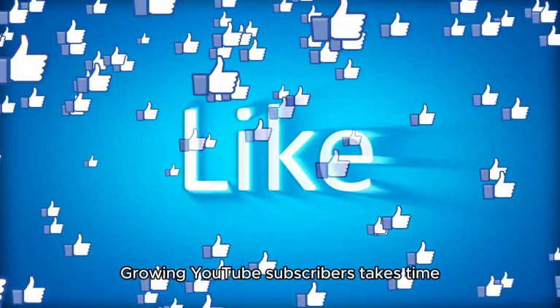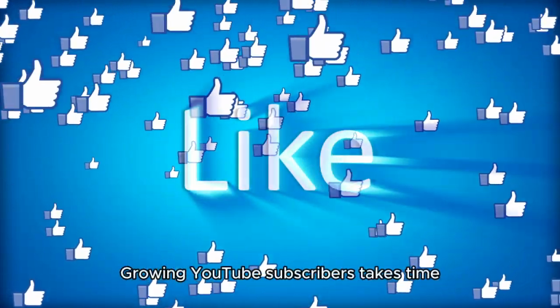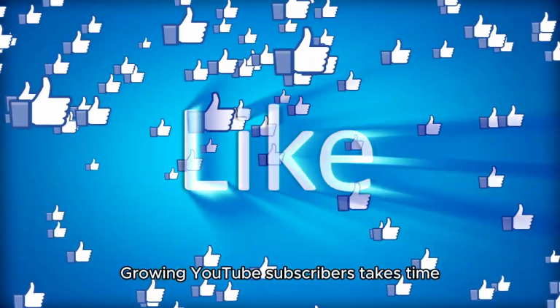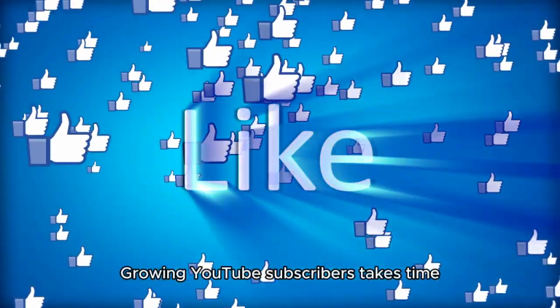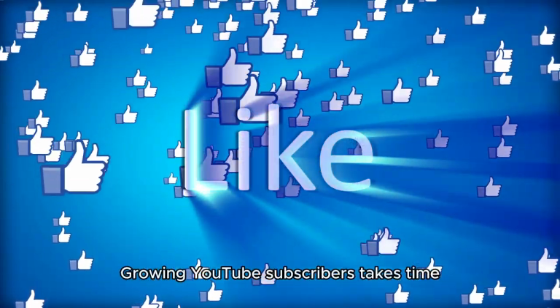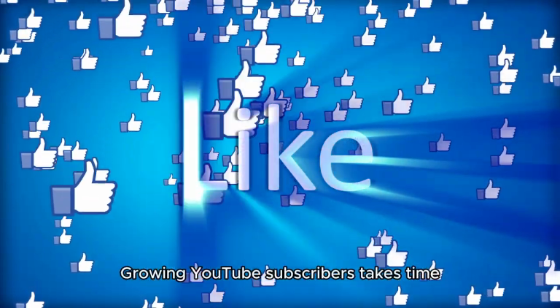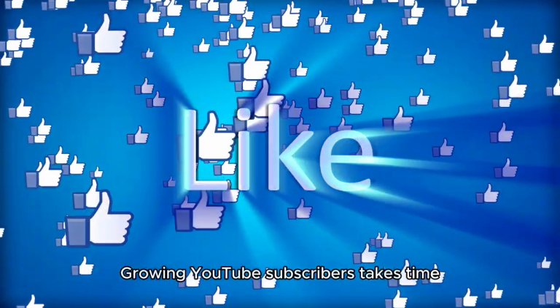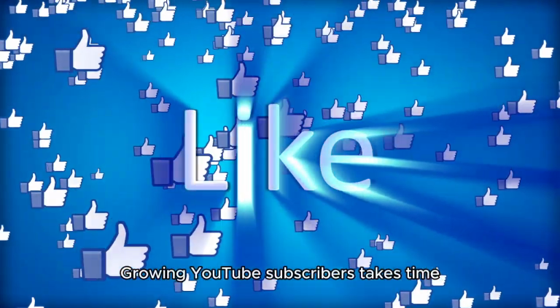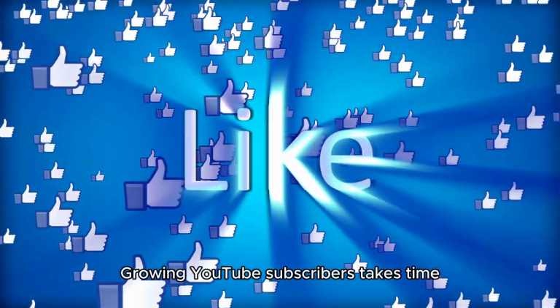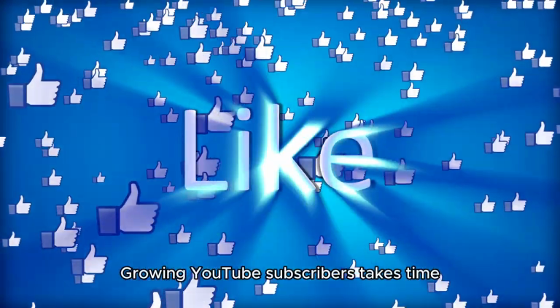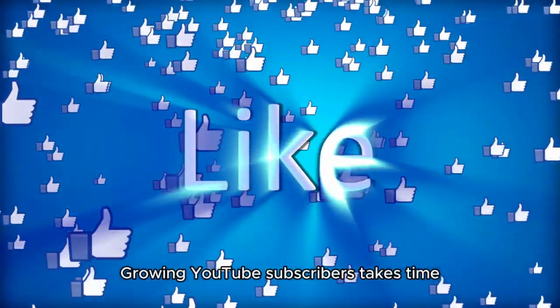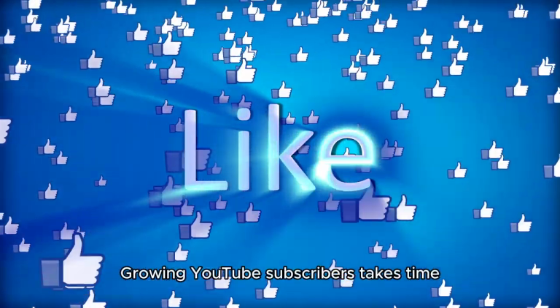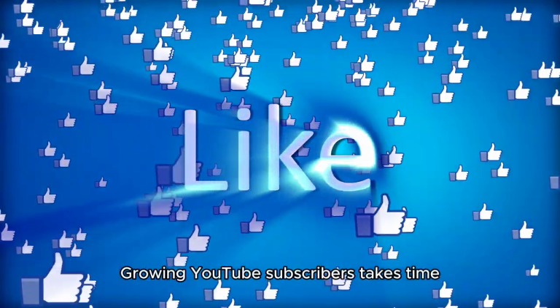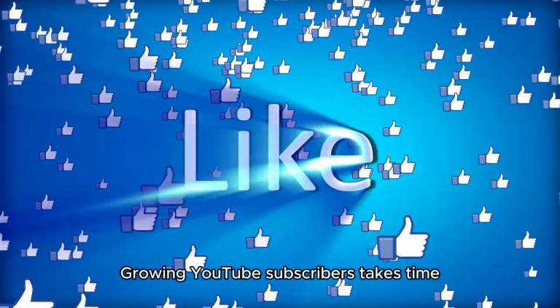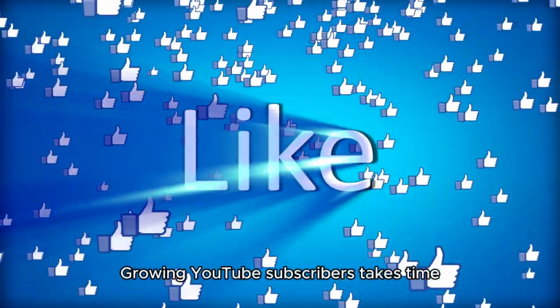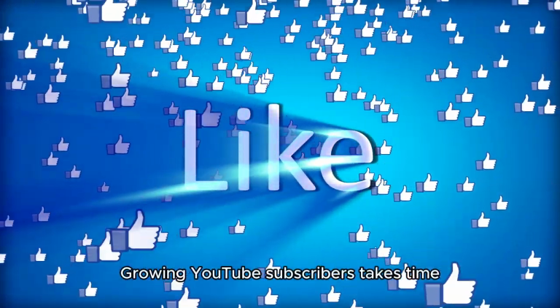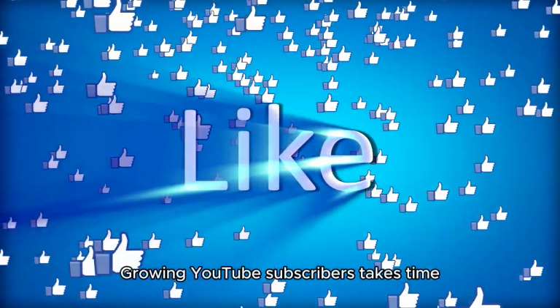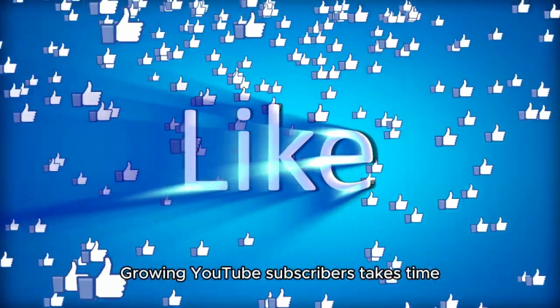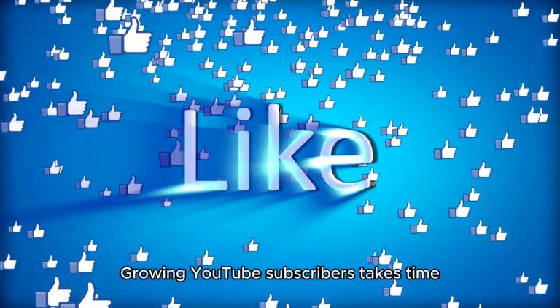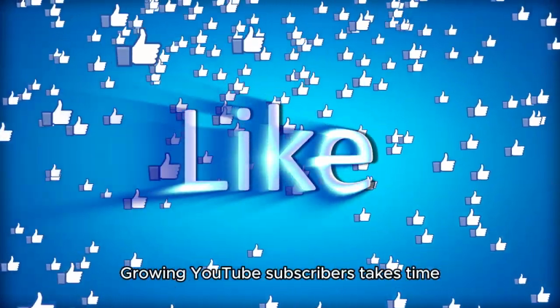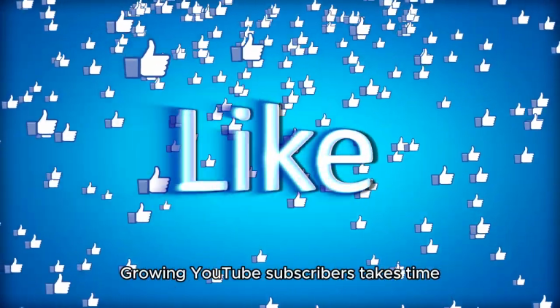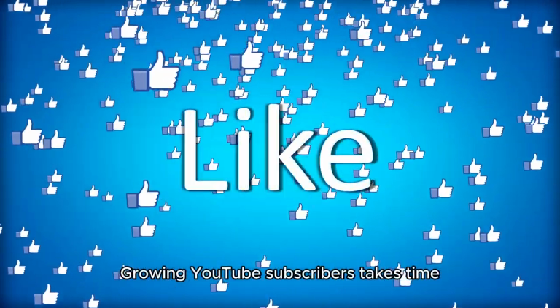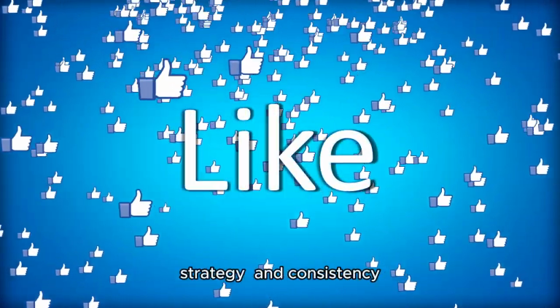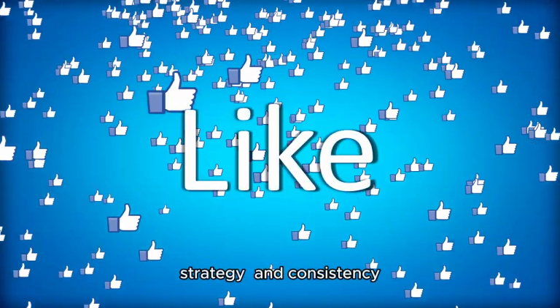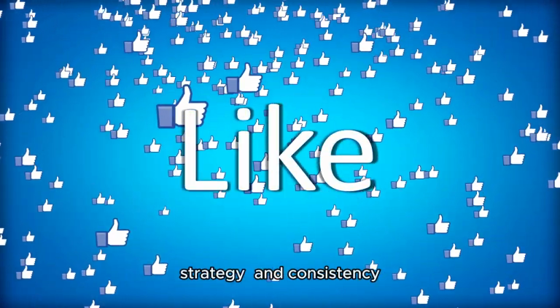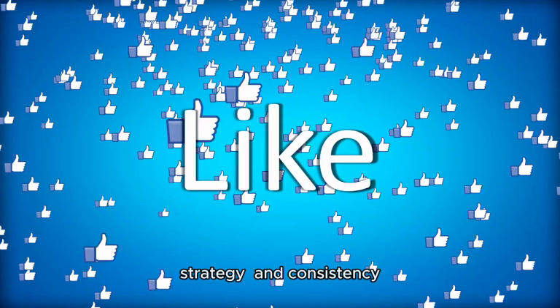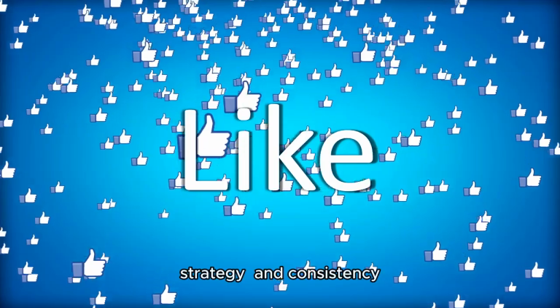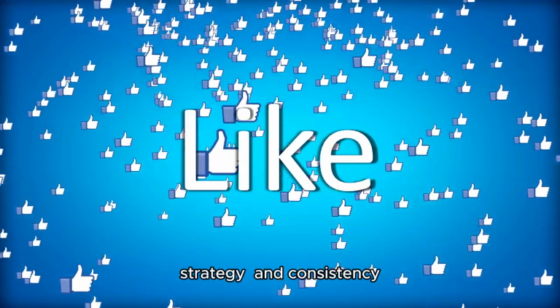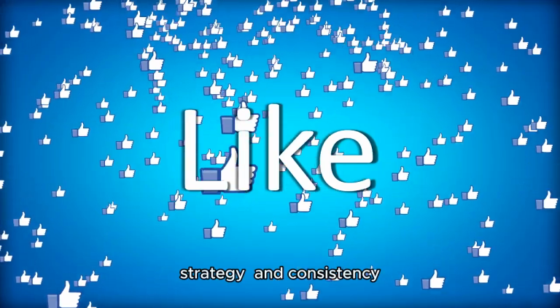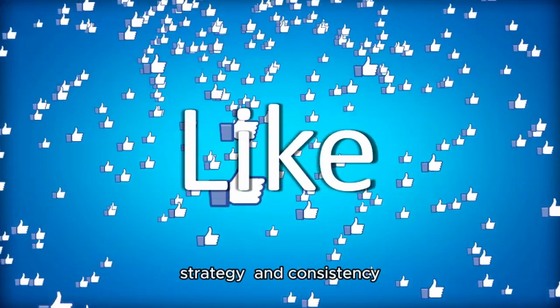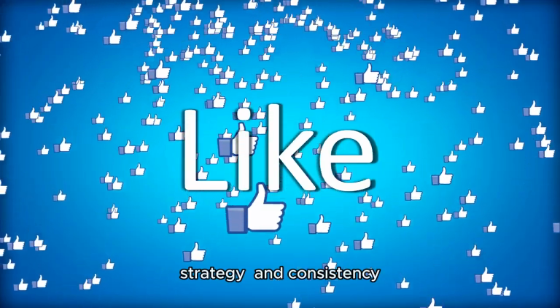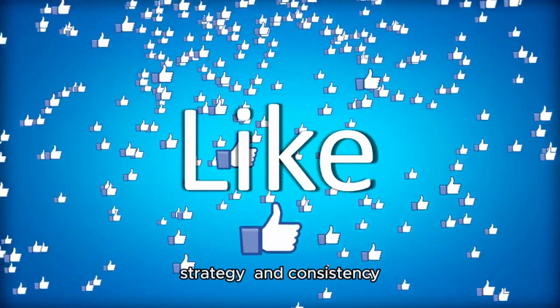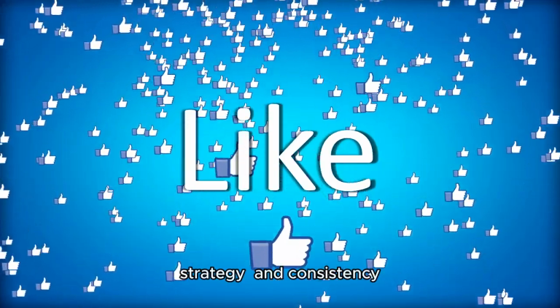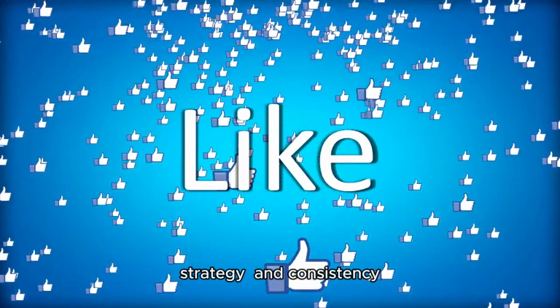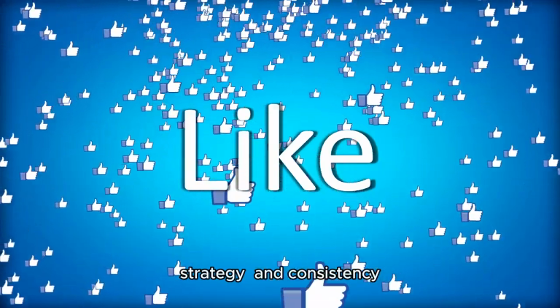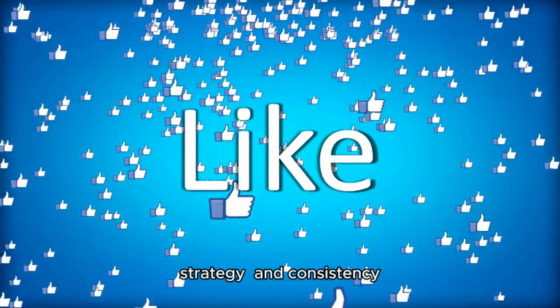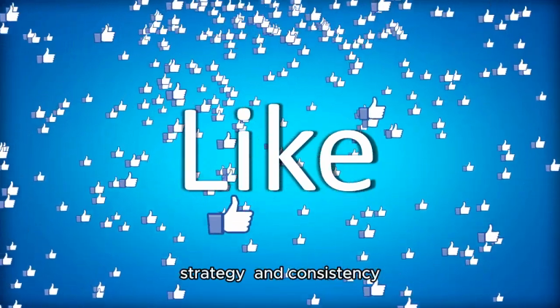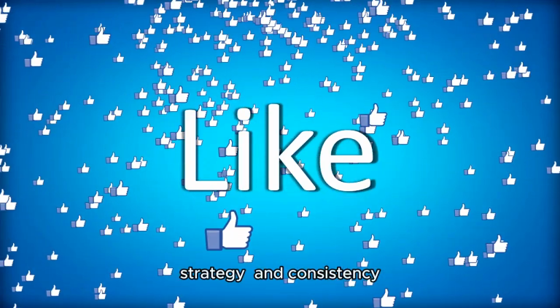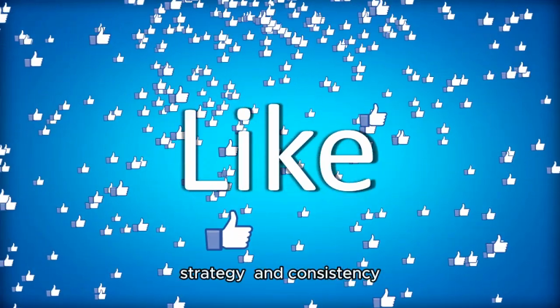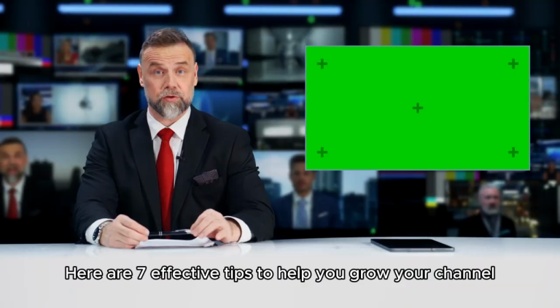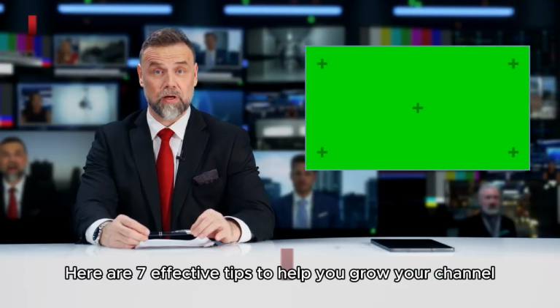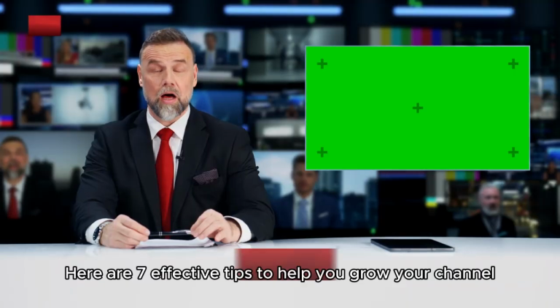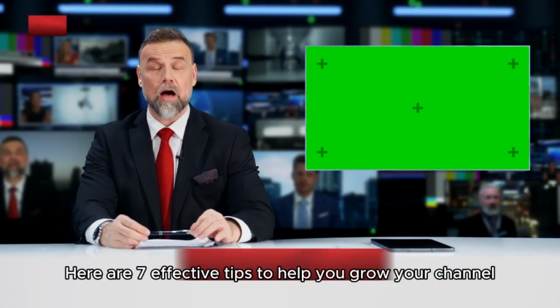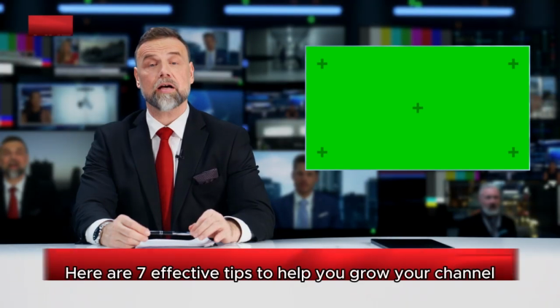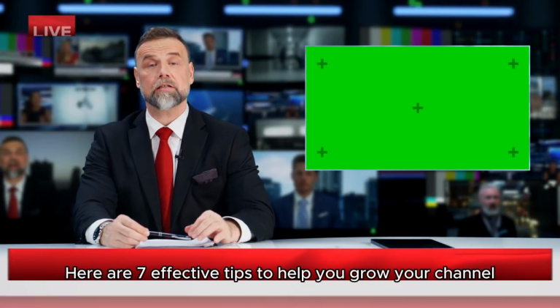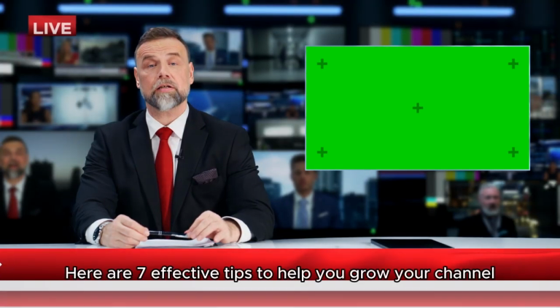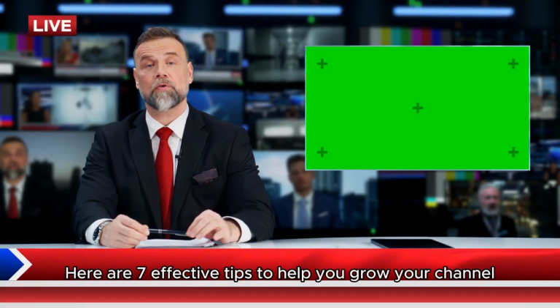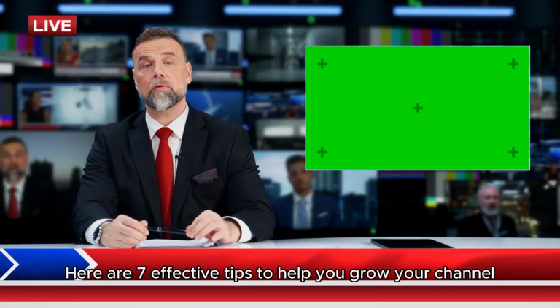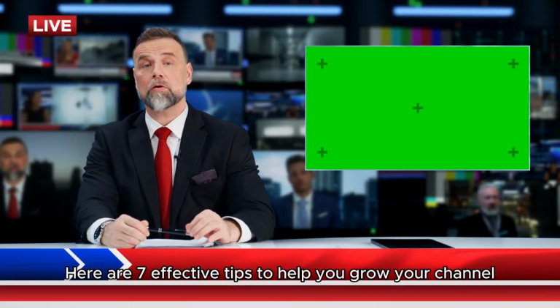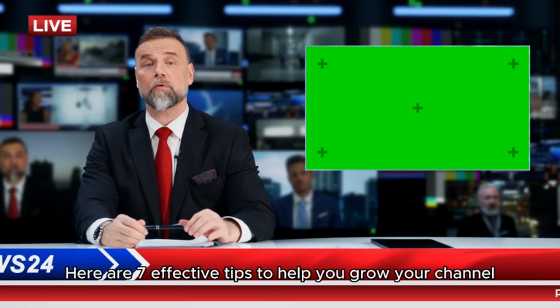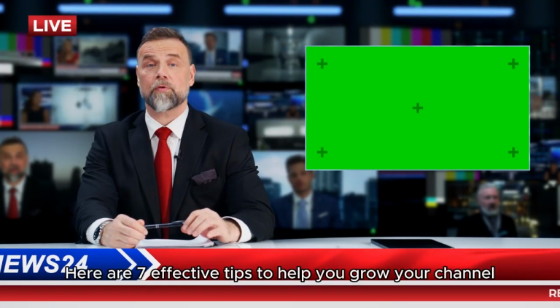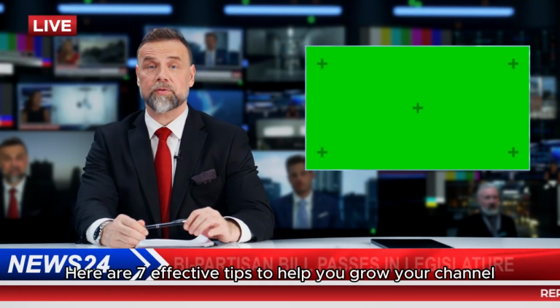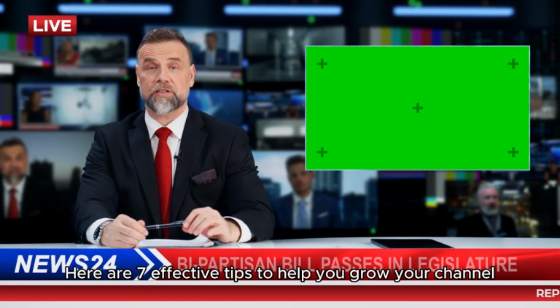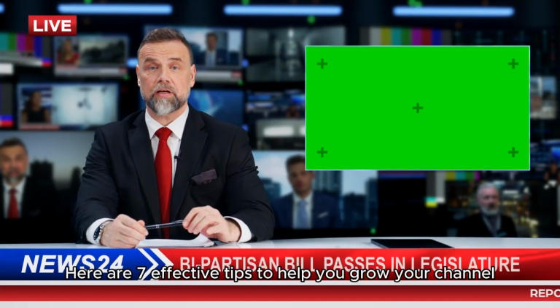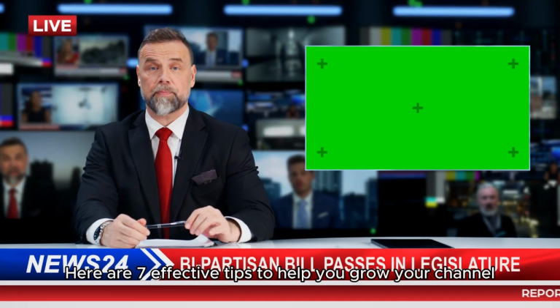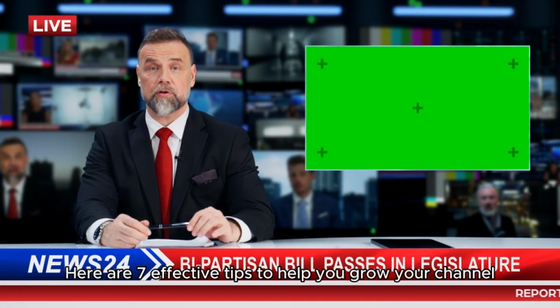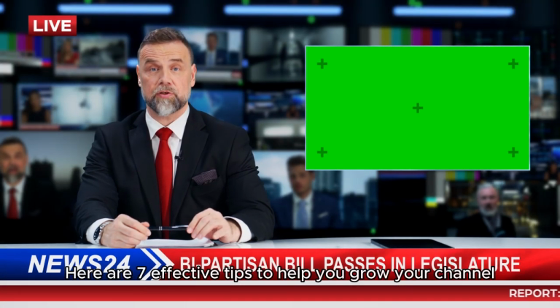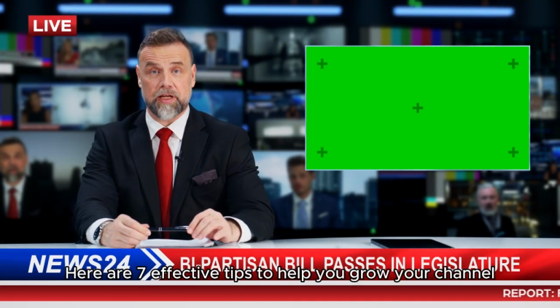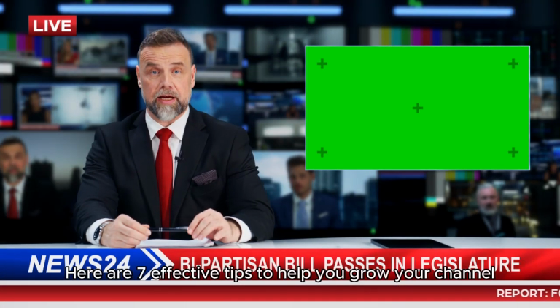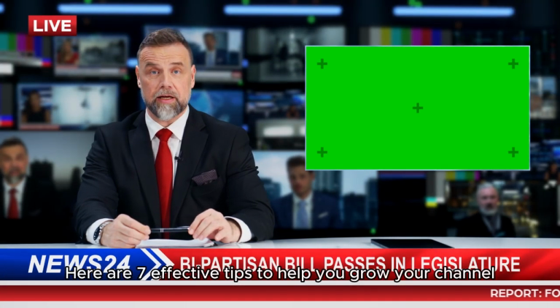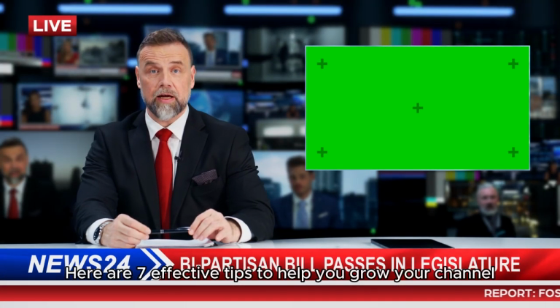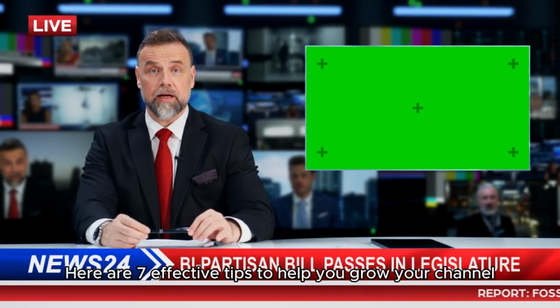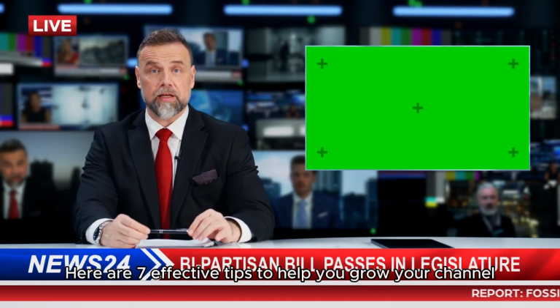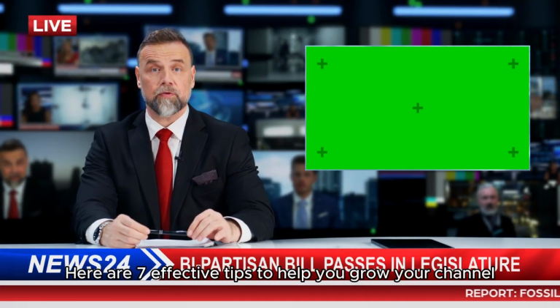Growing YouTube subscribers takes time, strategy, and consistency. Here are seven effective tips to help you grow your channel.